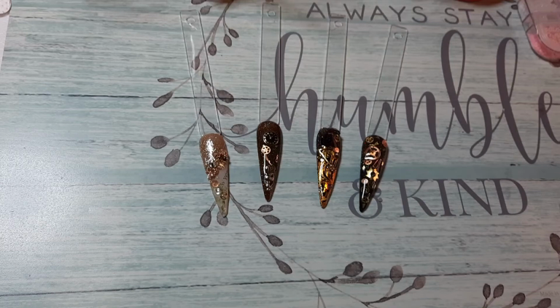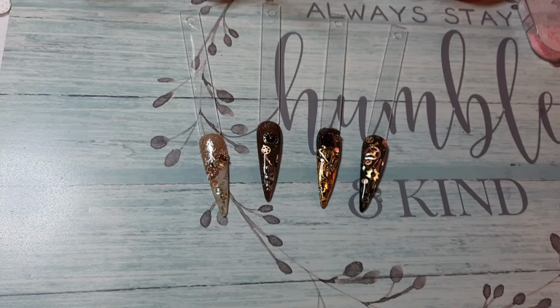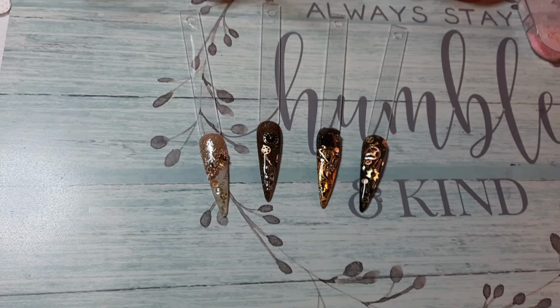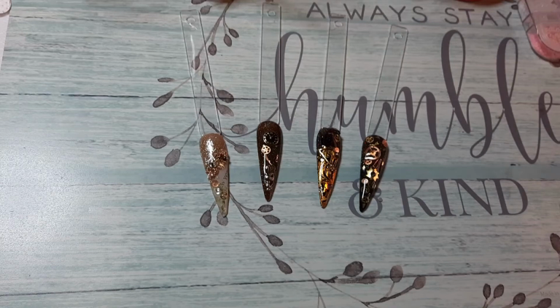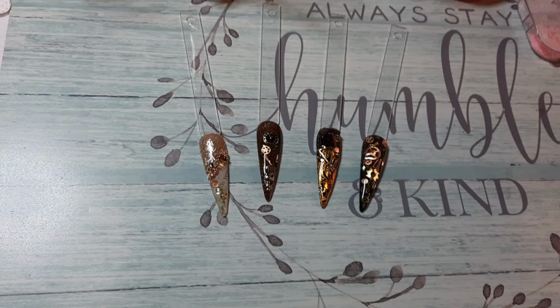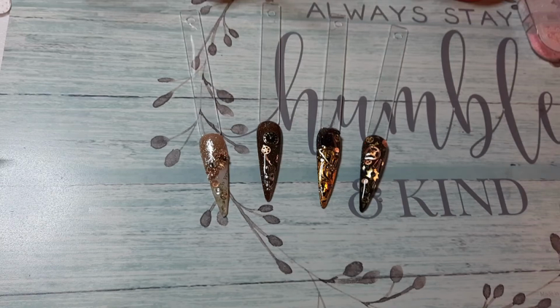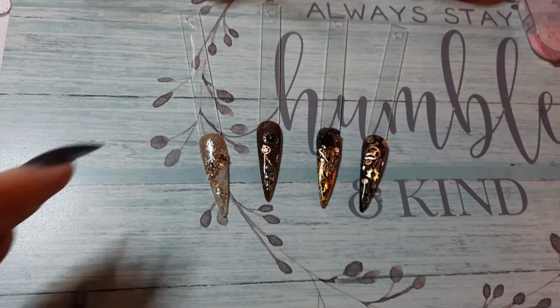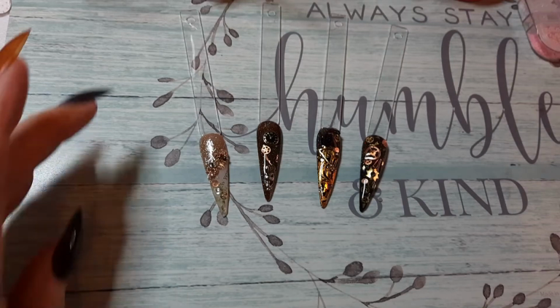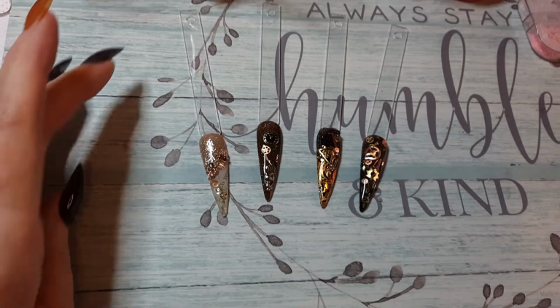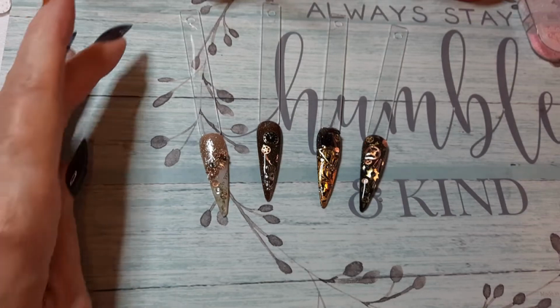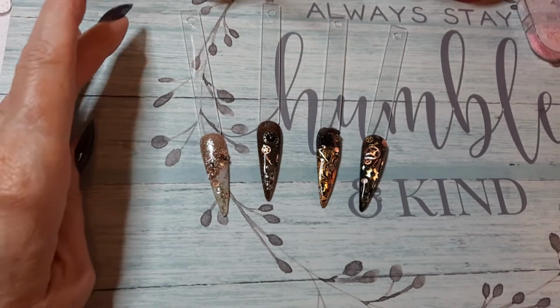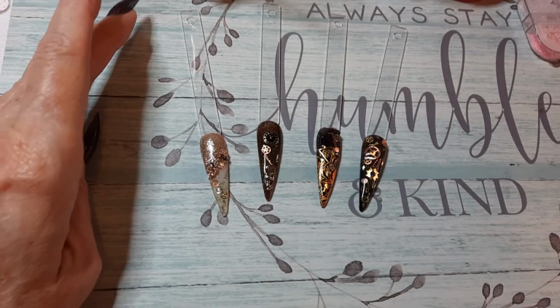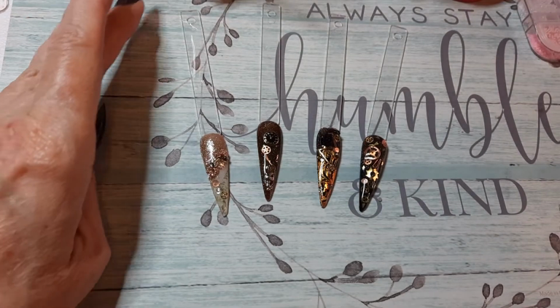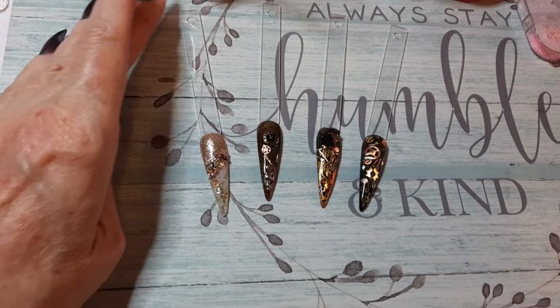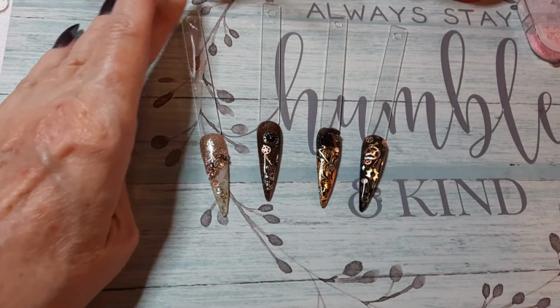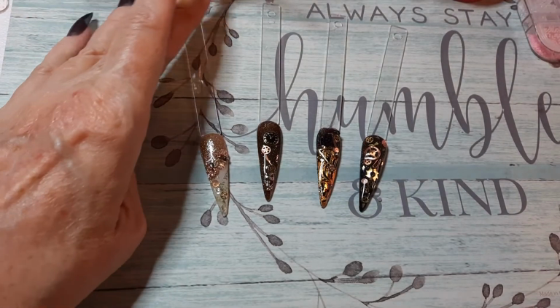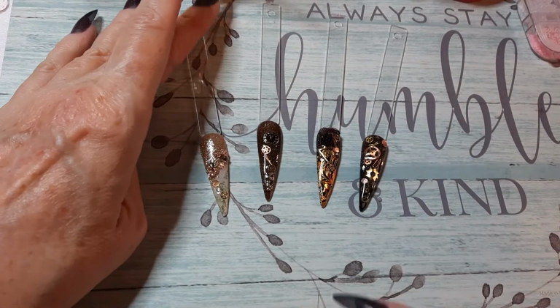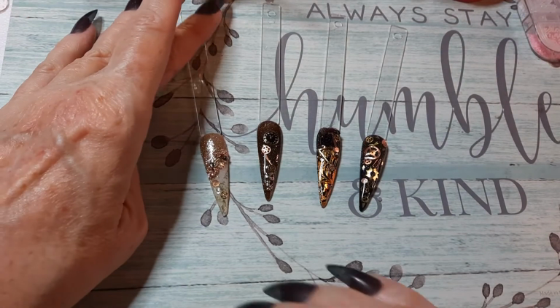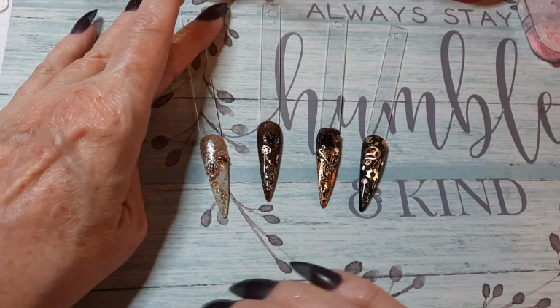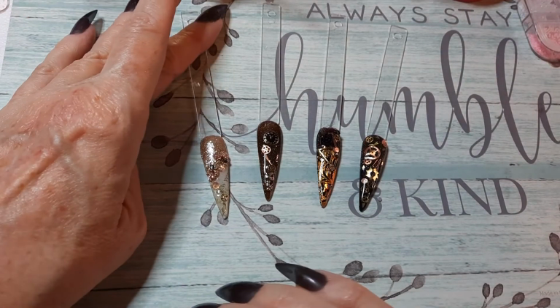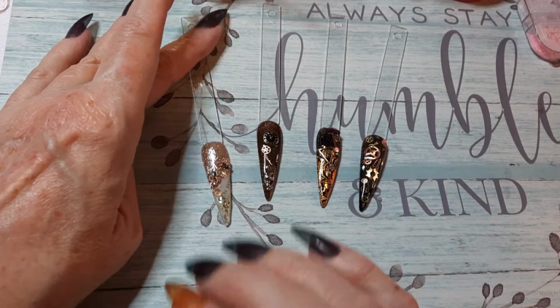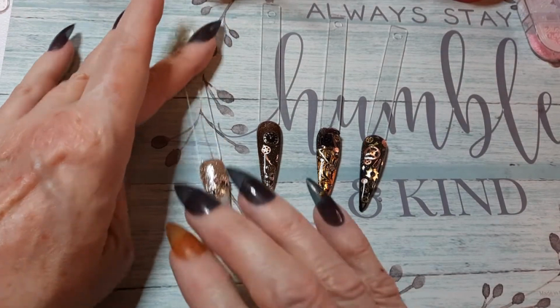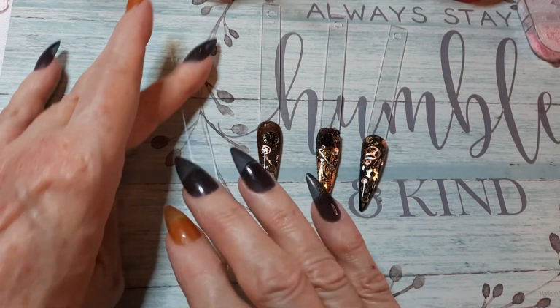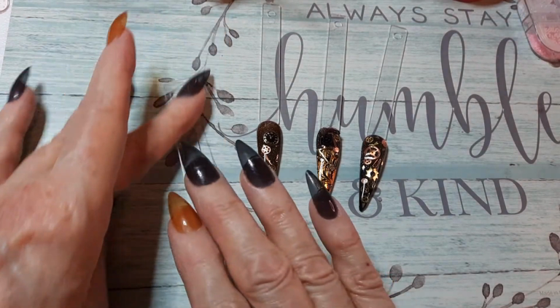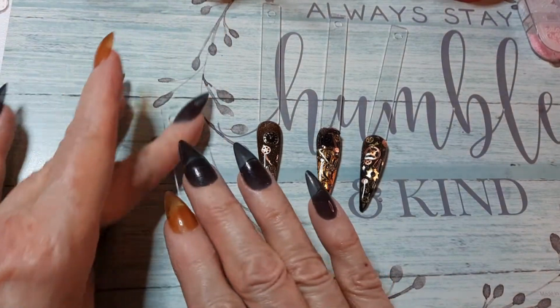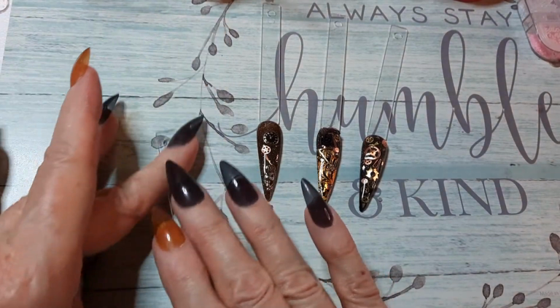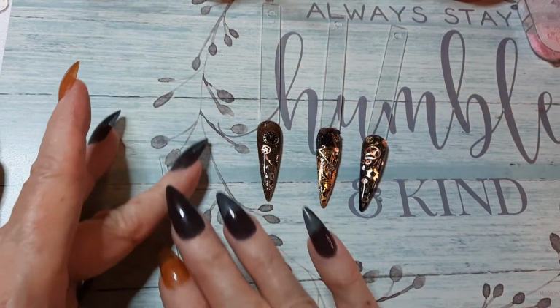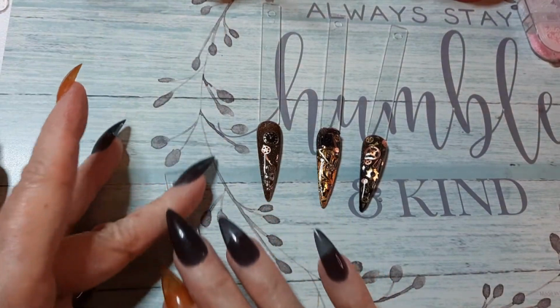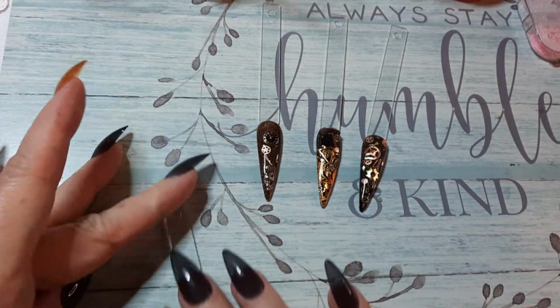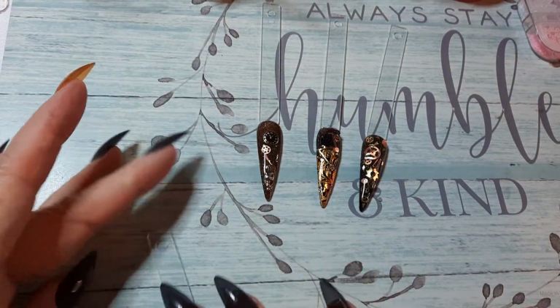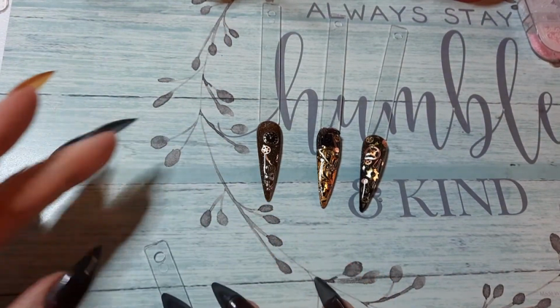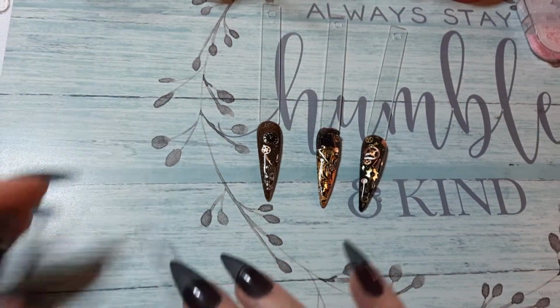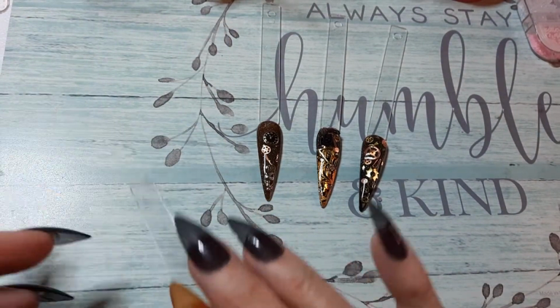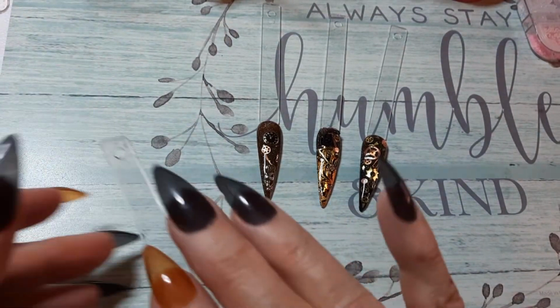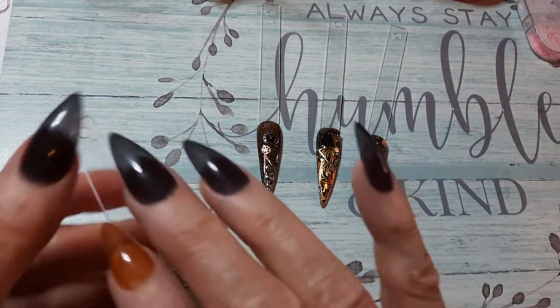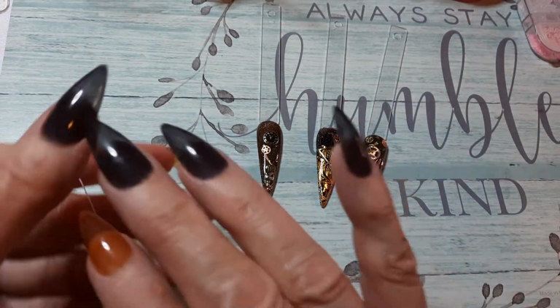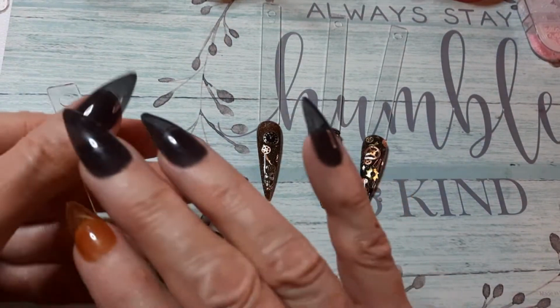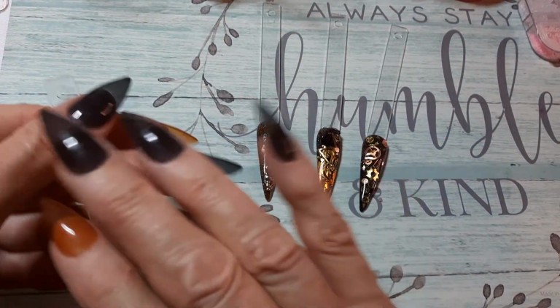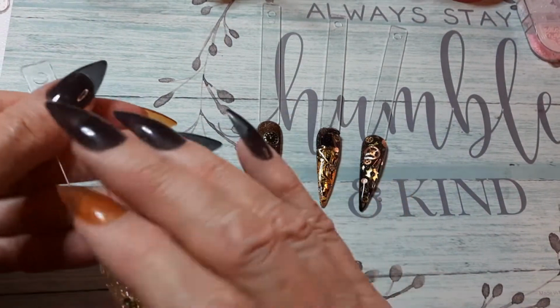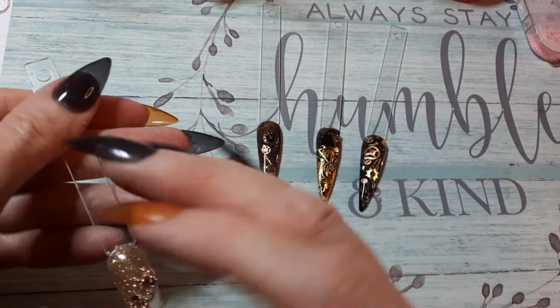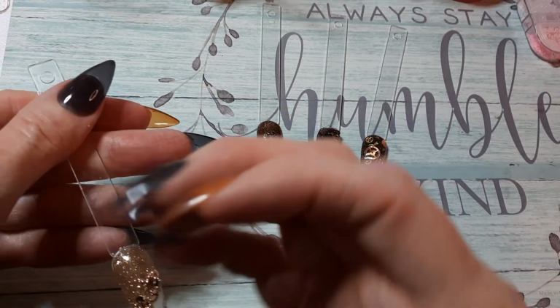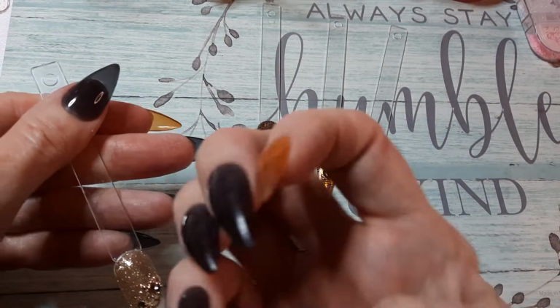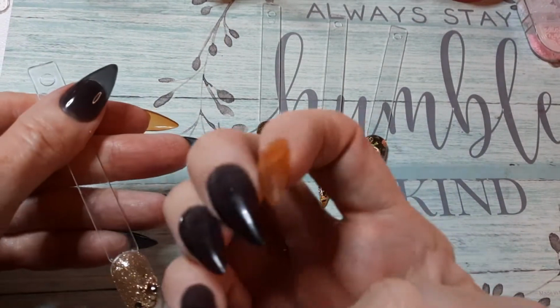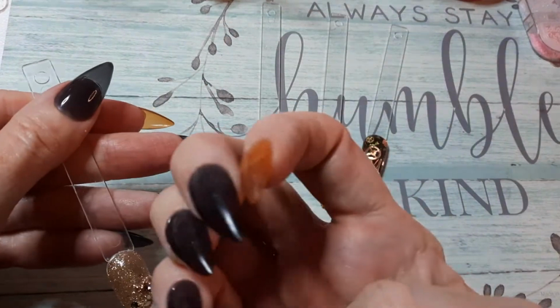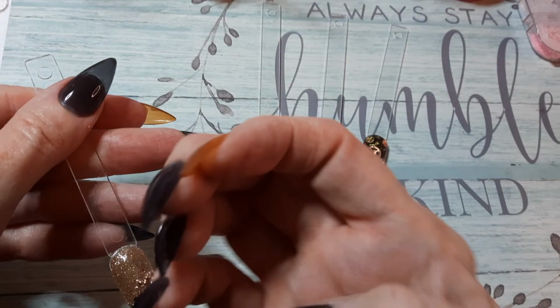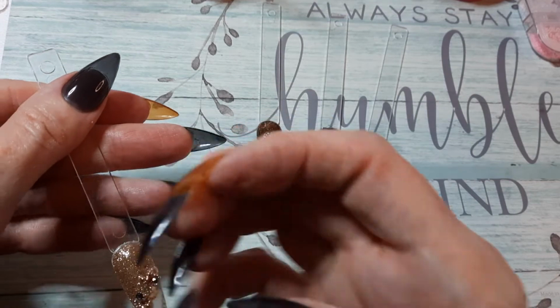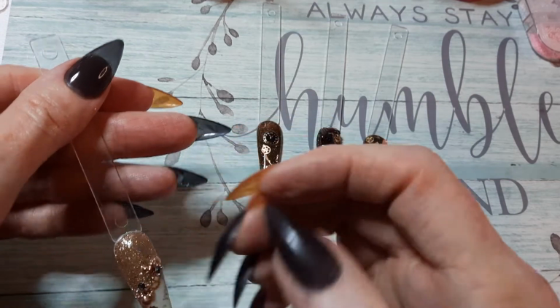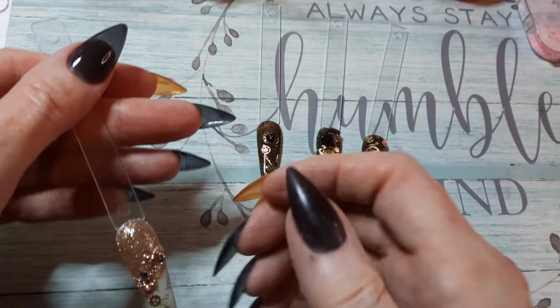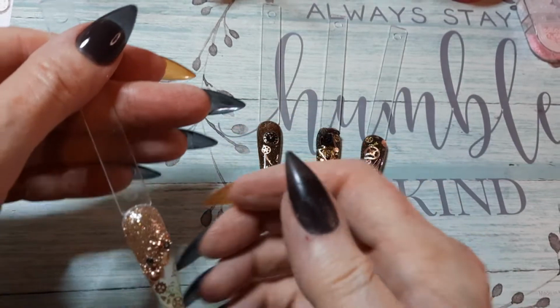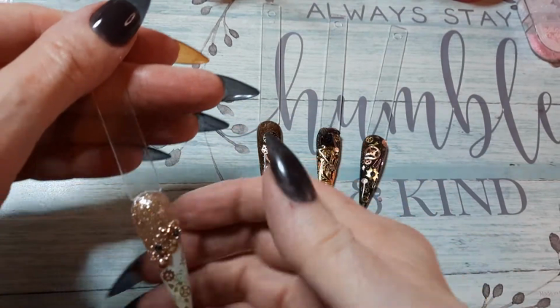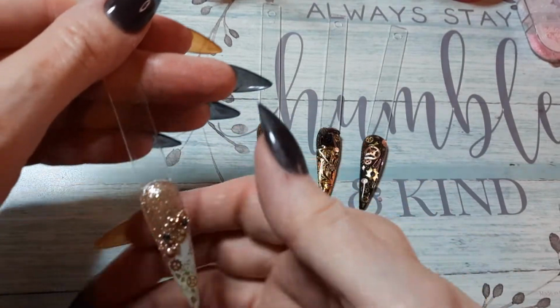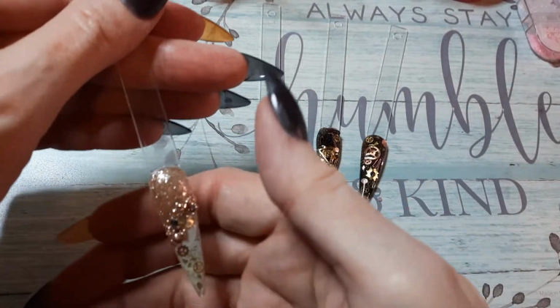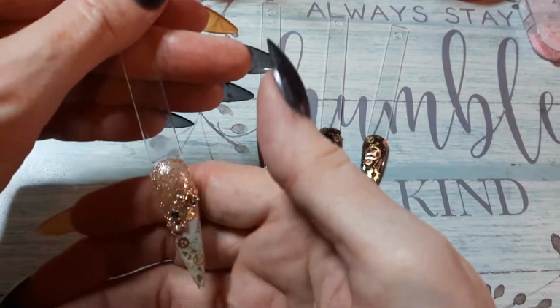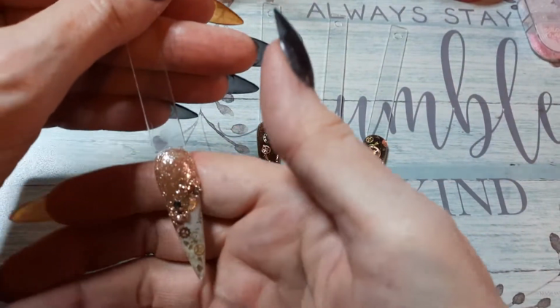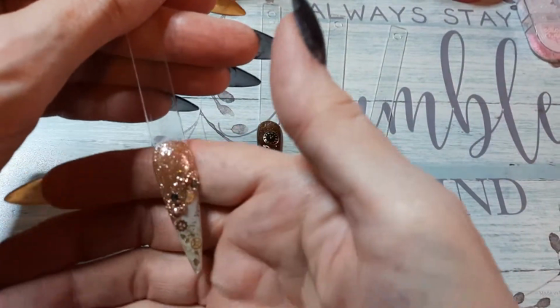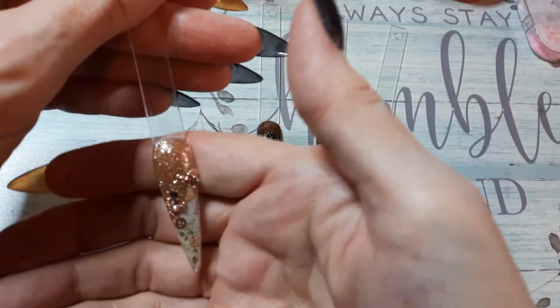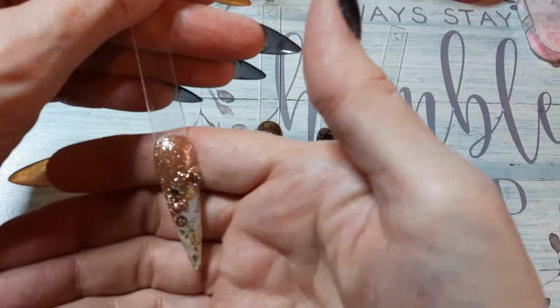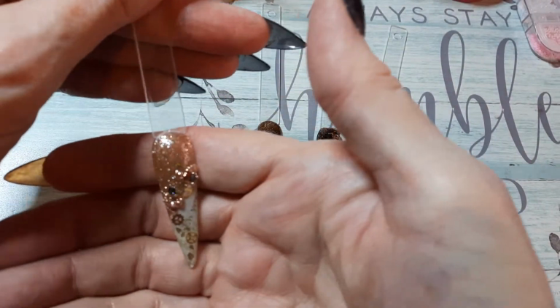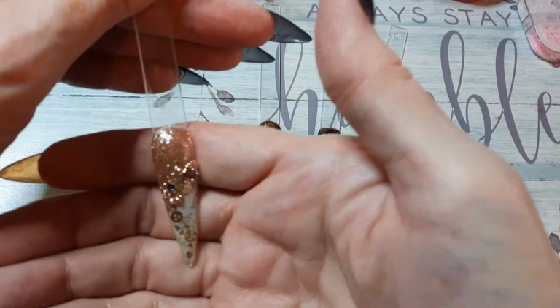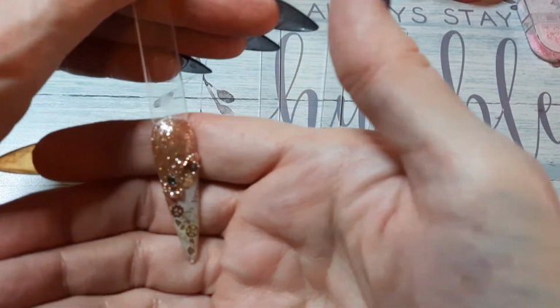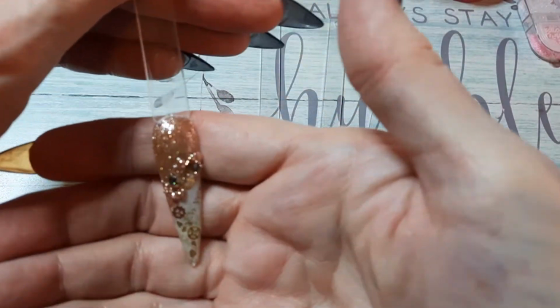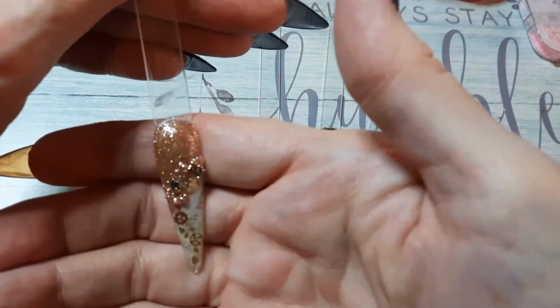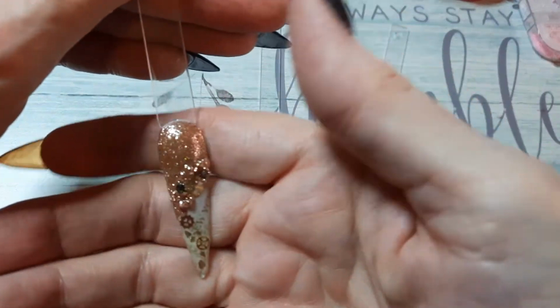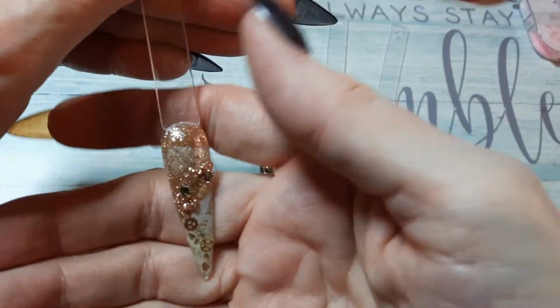Hello everybody, I've been practicing my steampunk designs. I'm going to steampunk out these nails I just put on tomorrow.